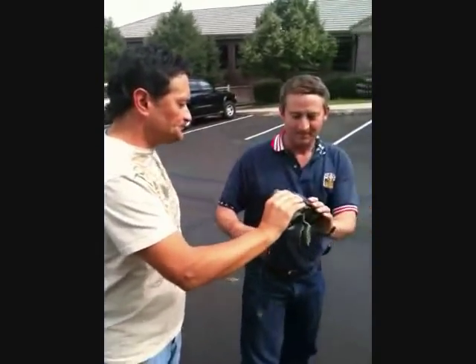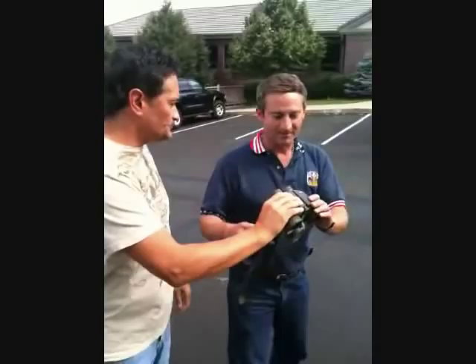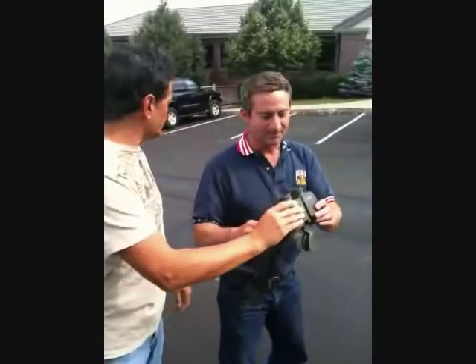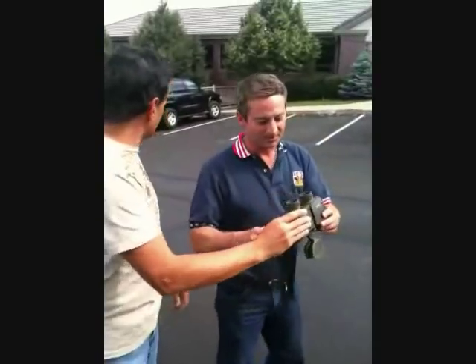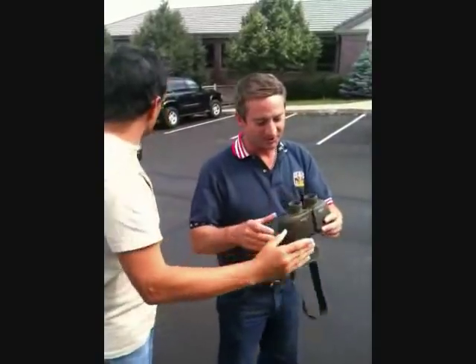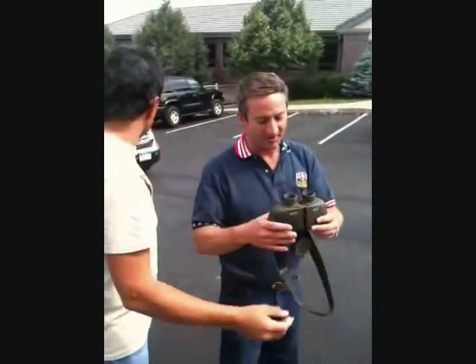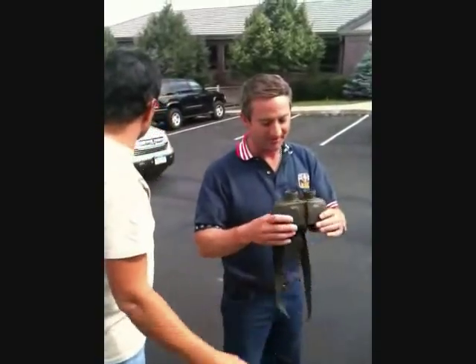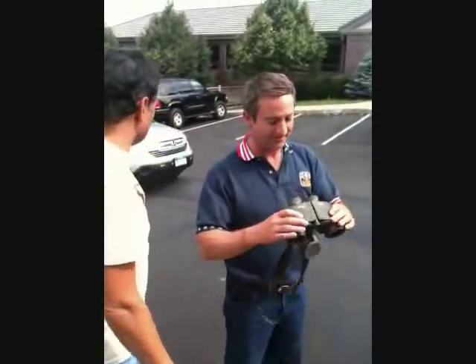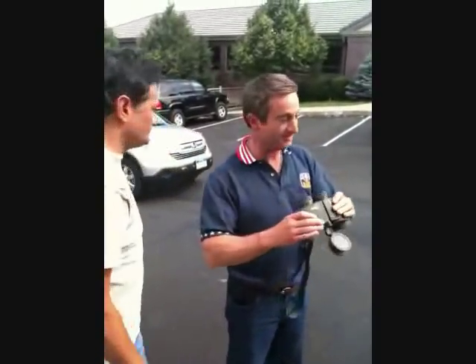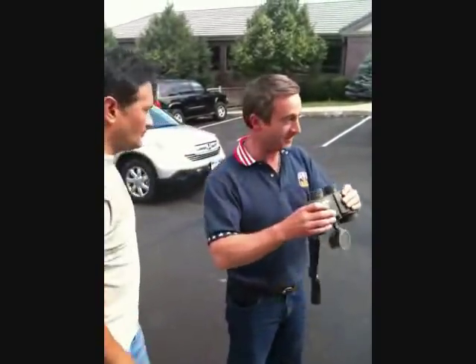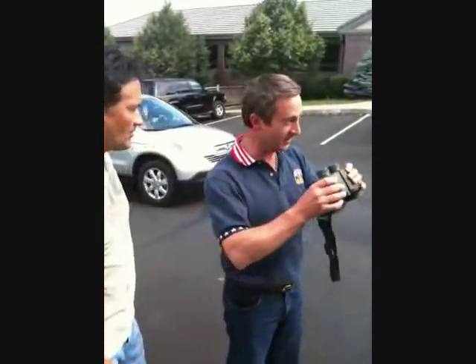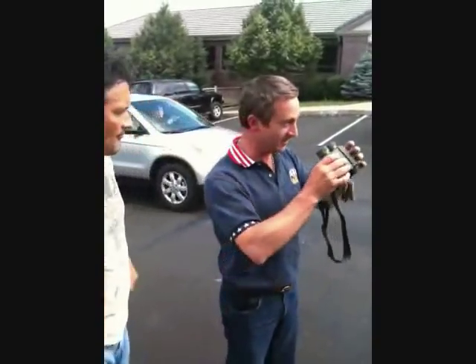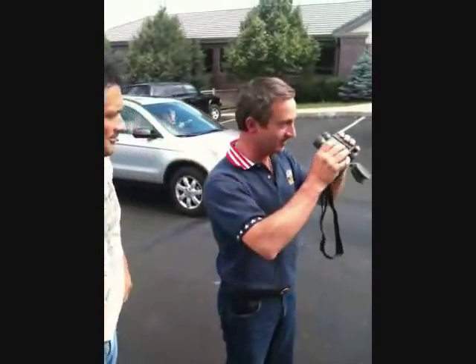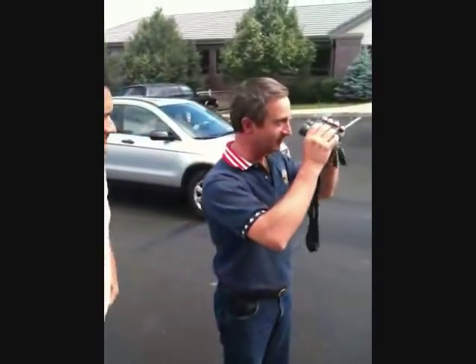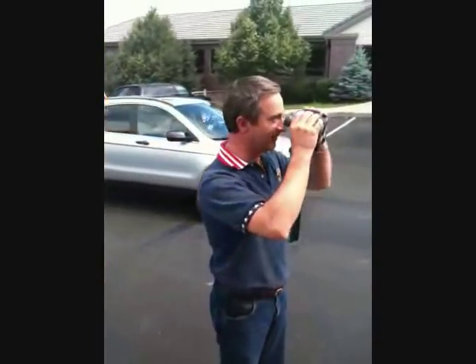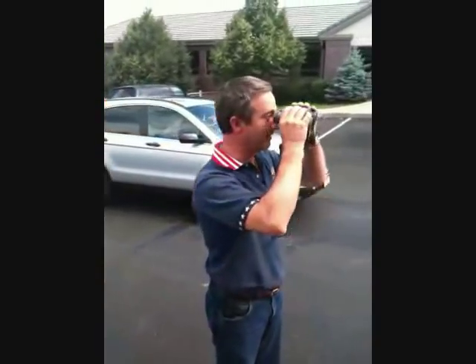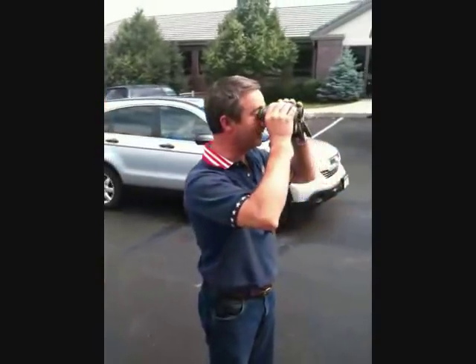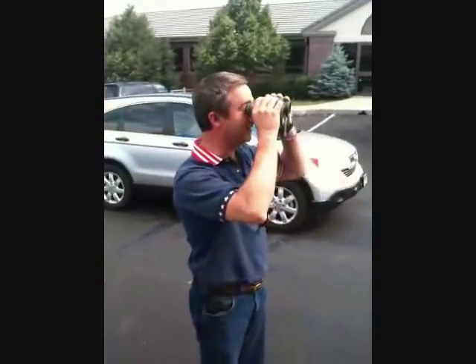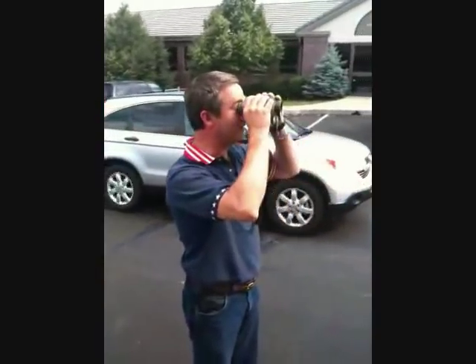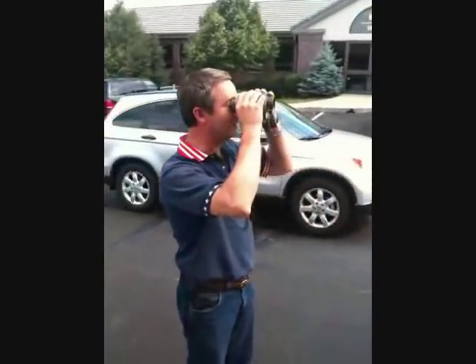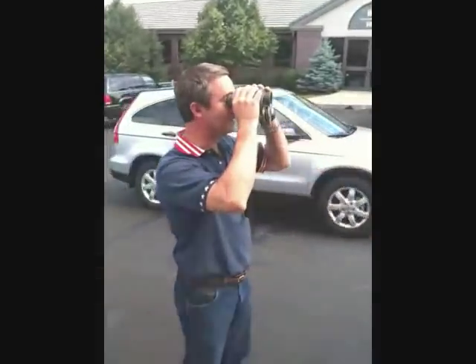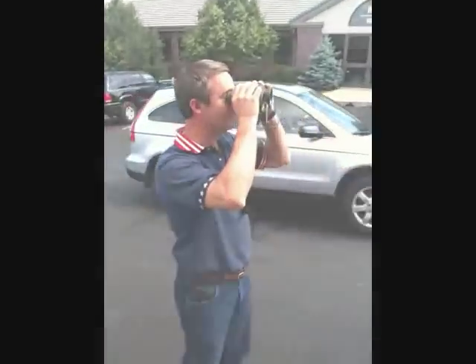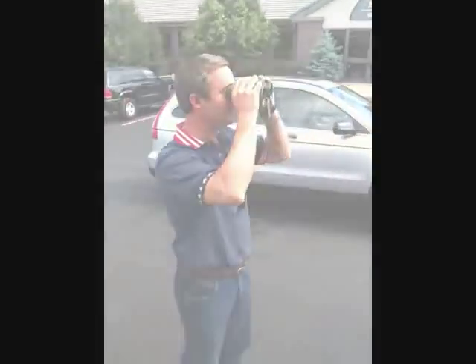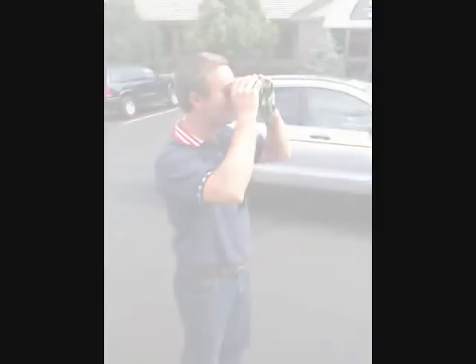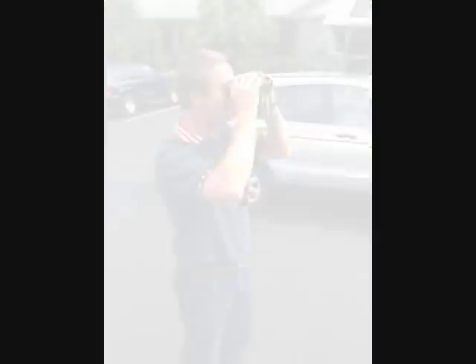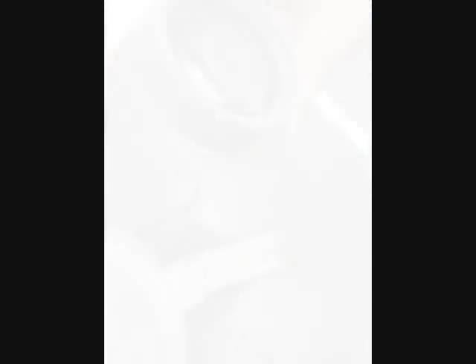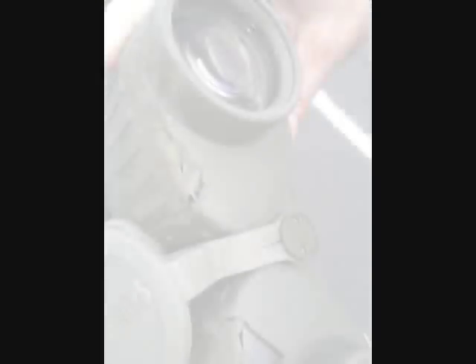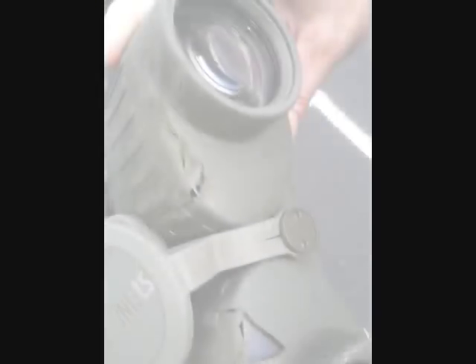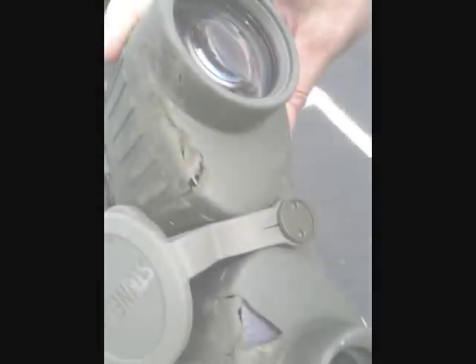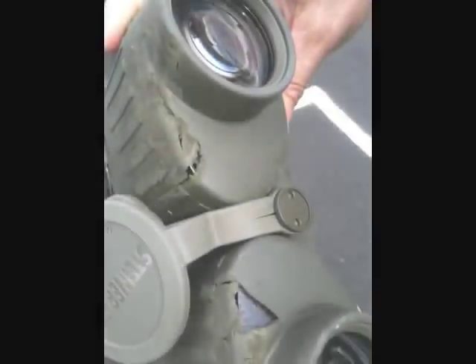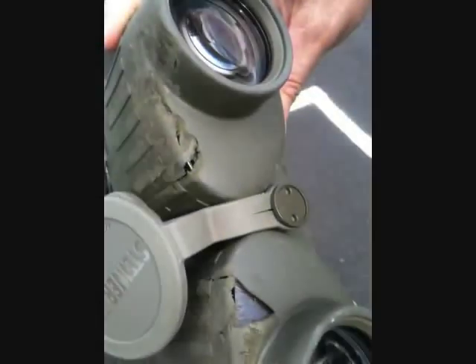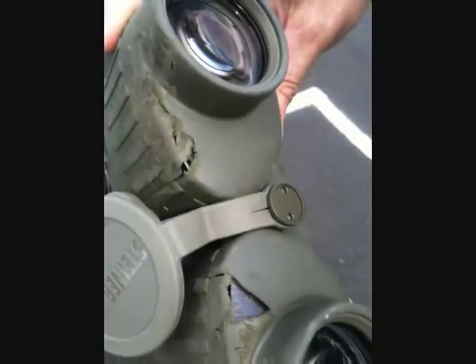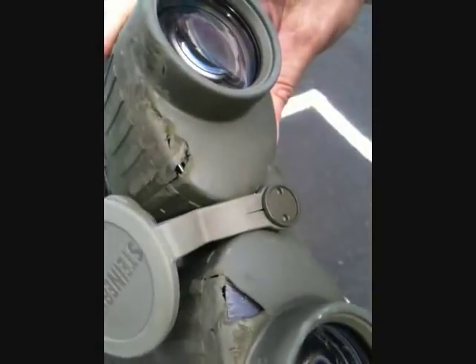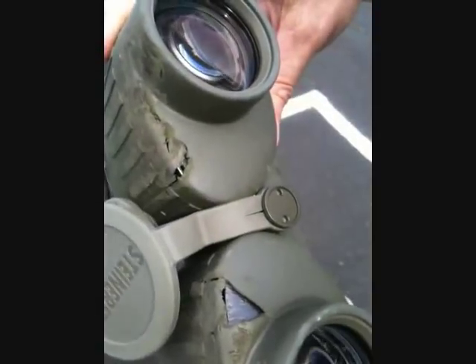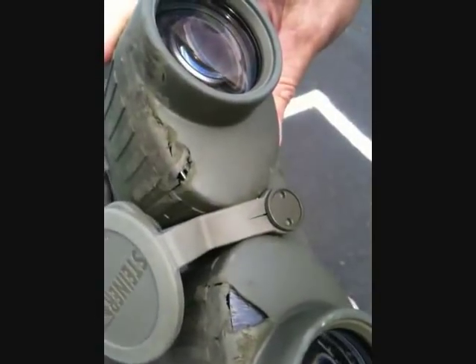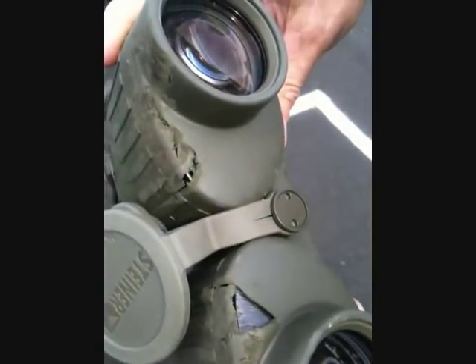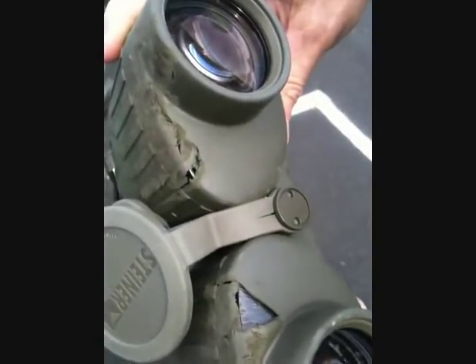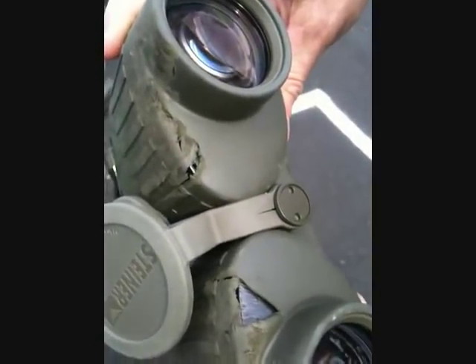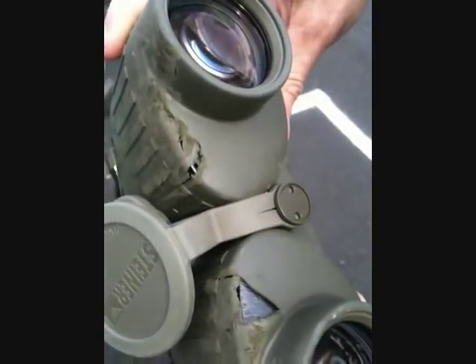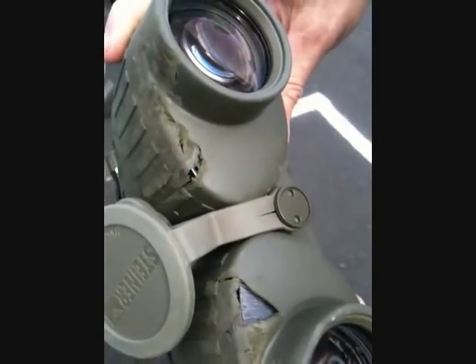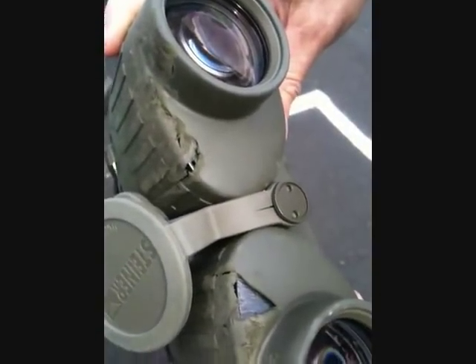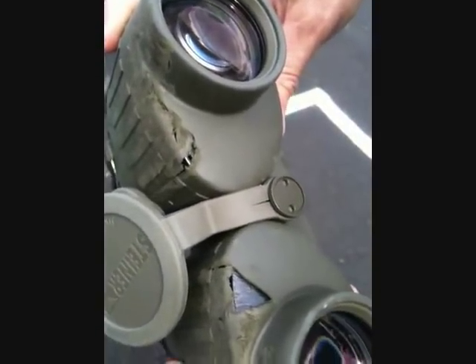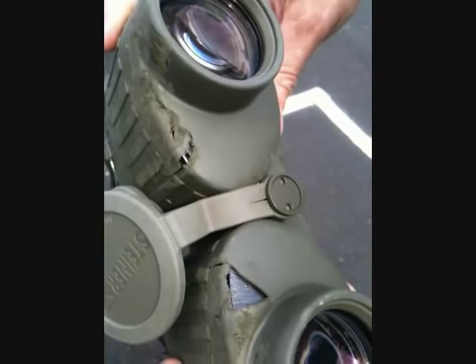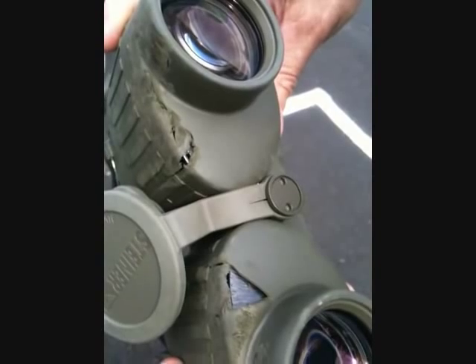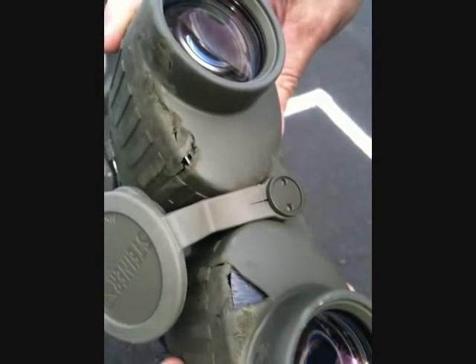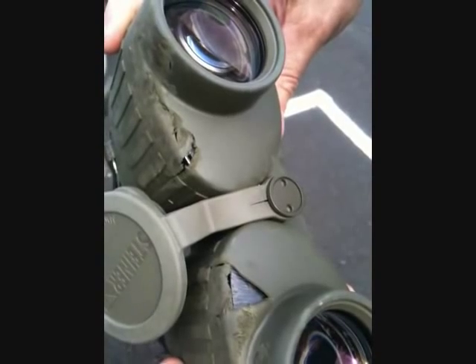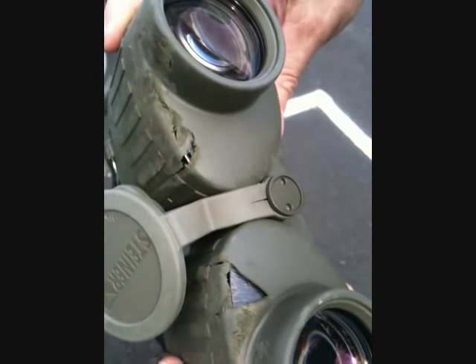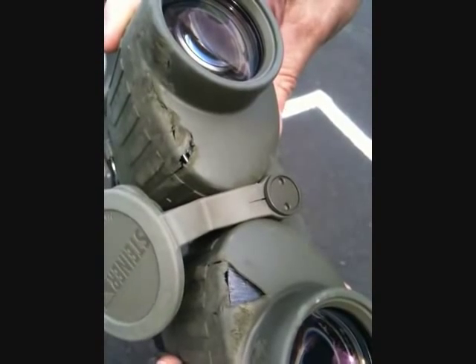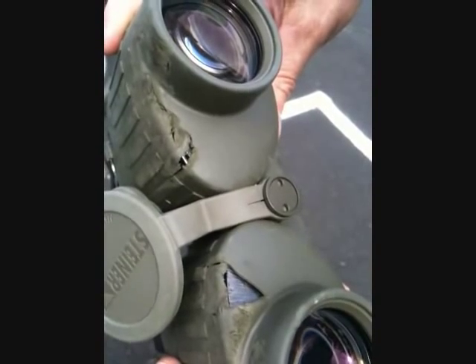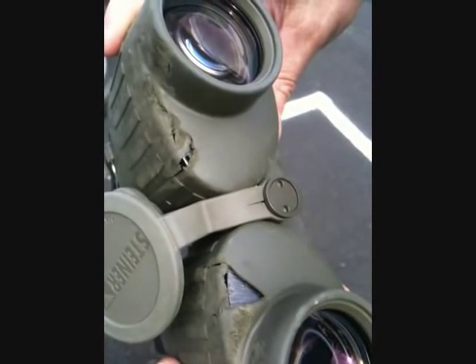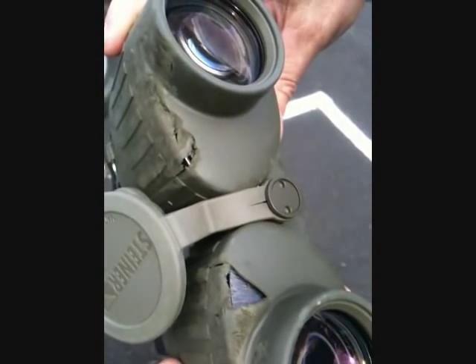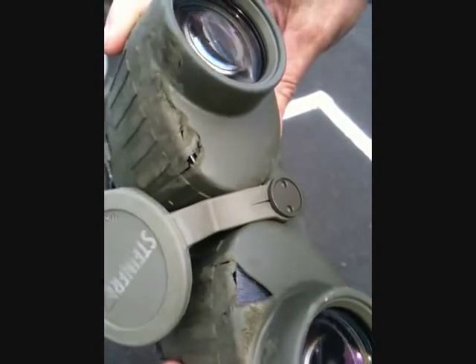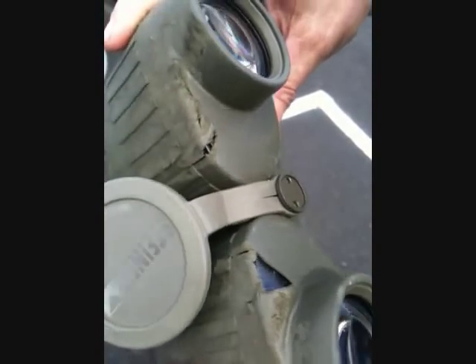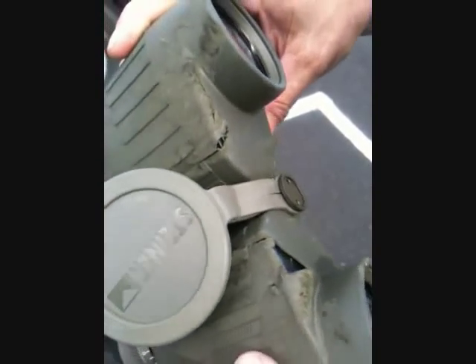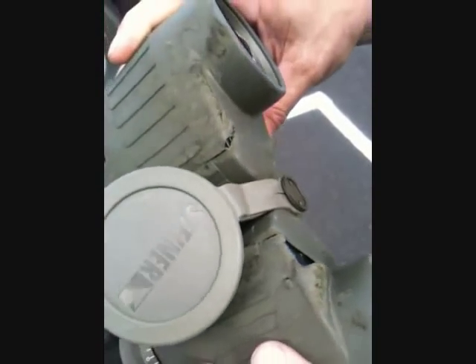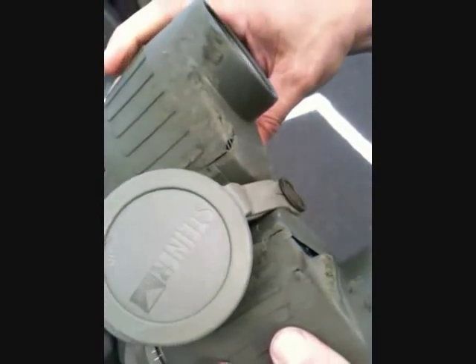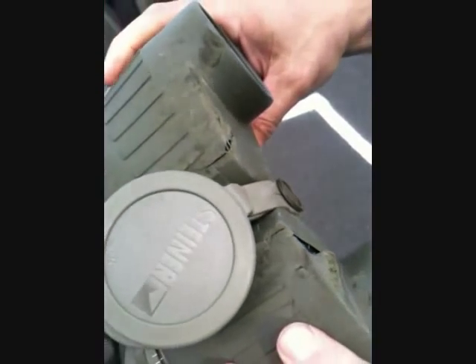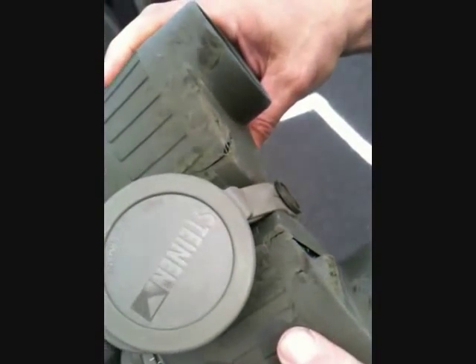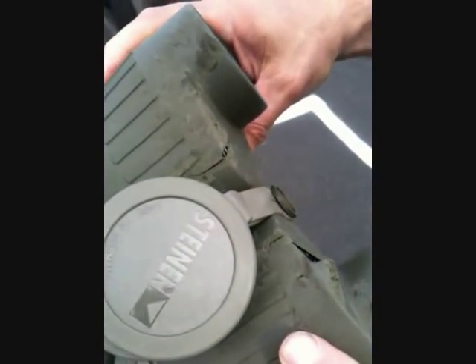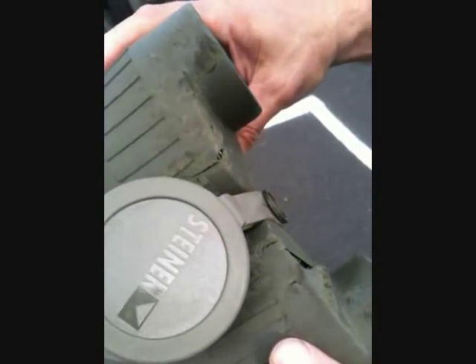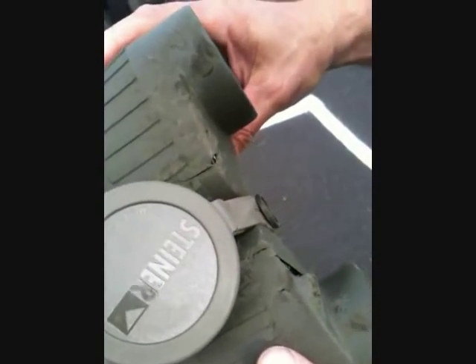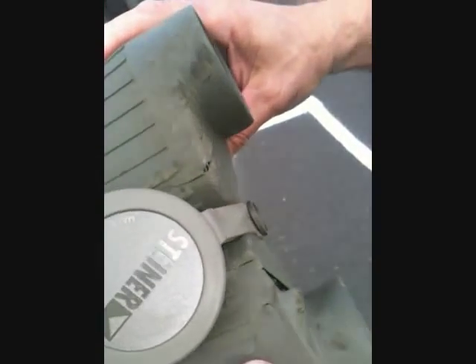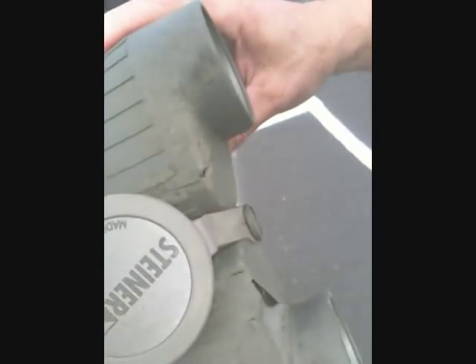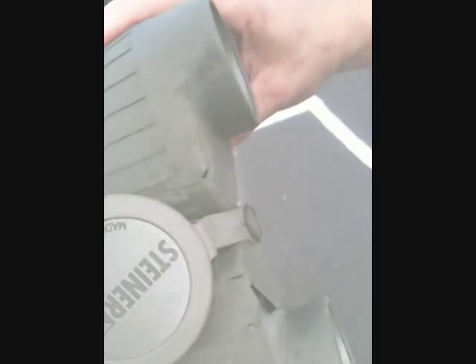Those are tough binoculars right there. I would say it did a bit to rip the rubber off of it.